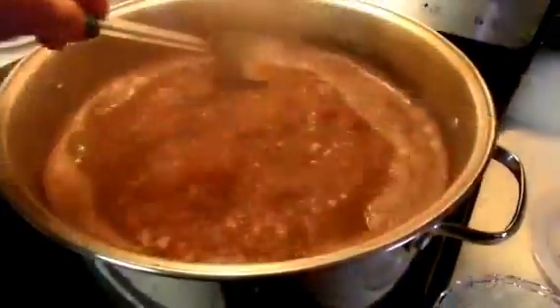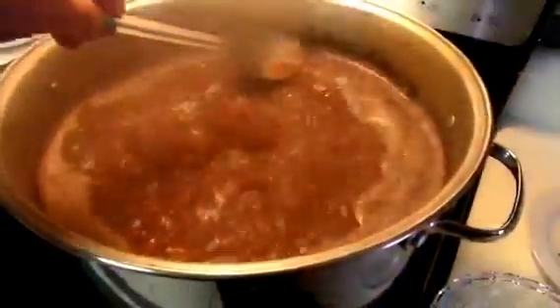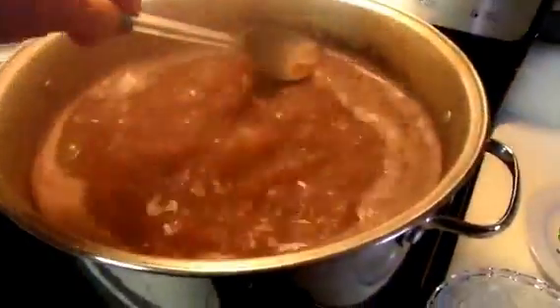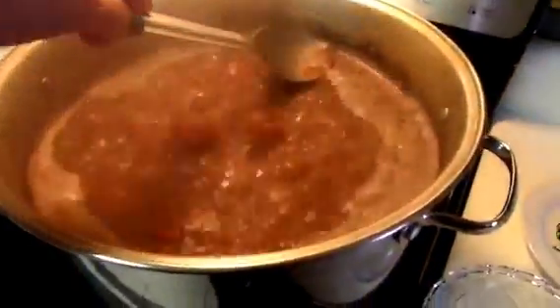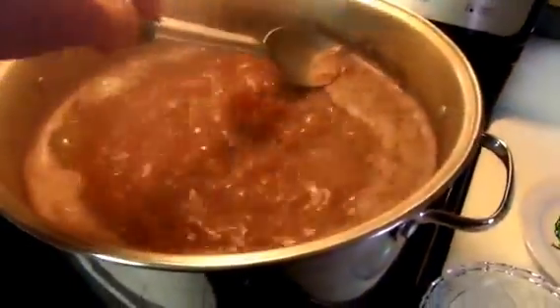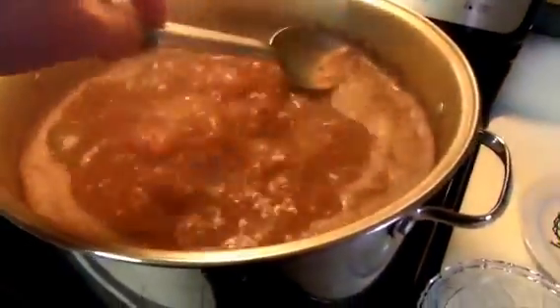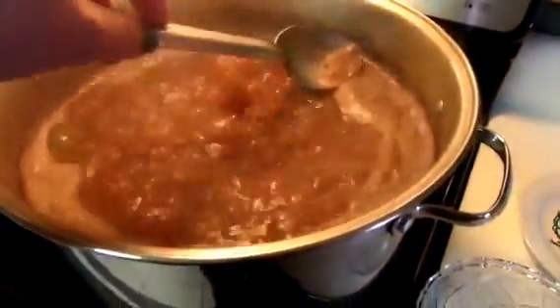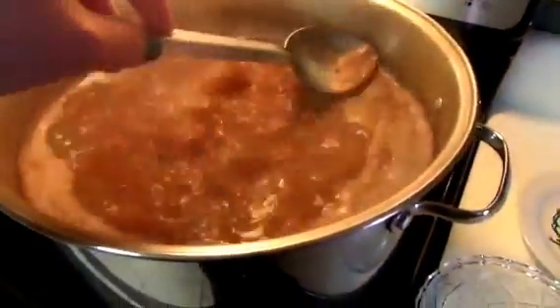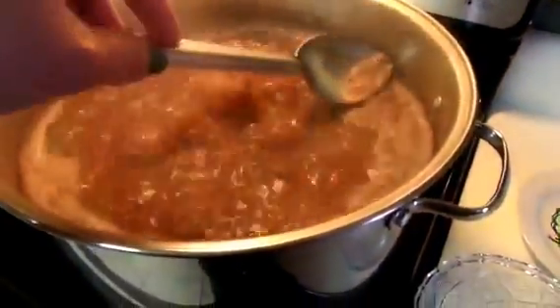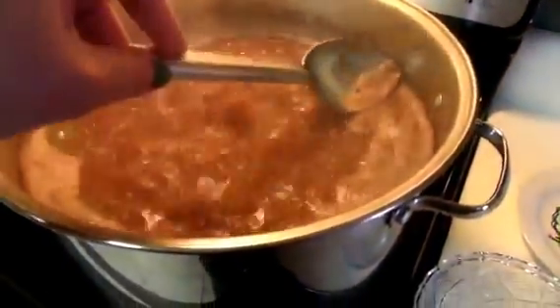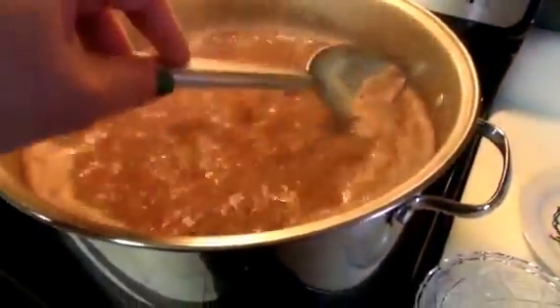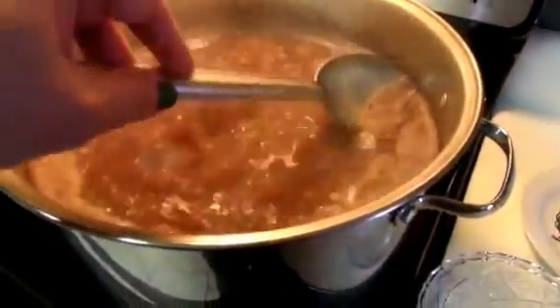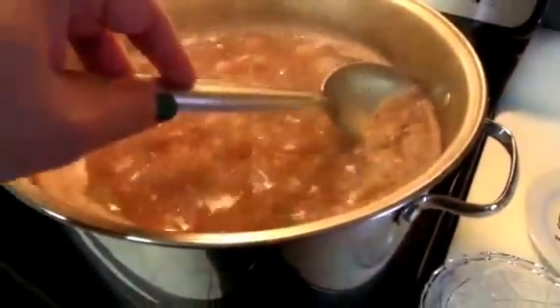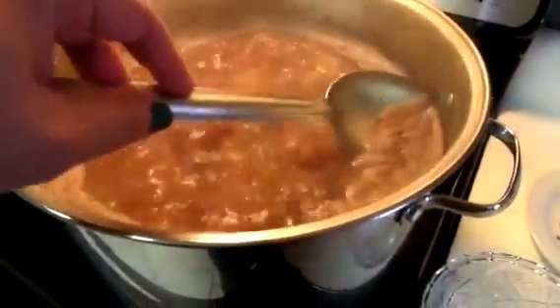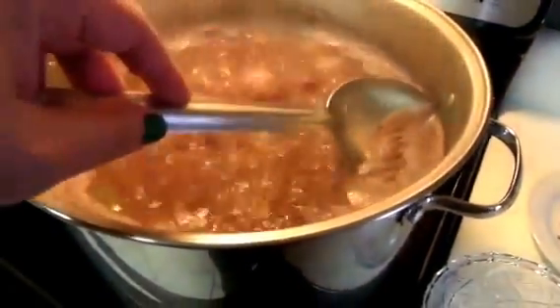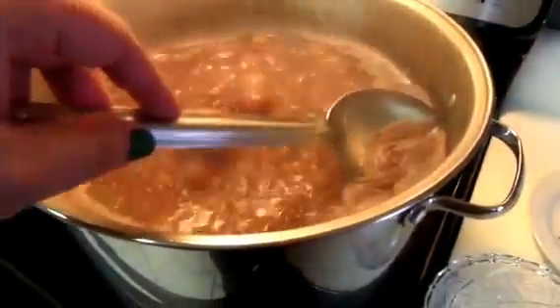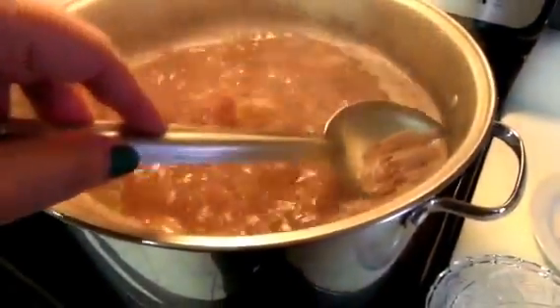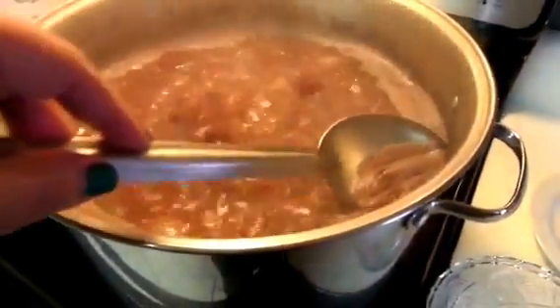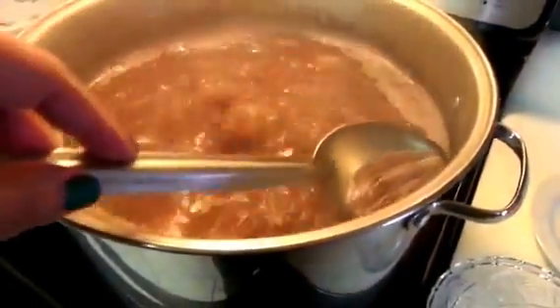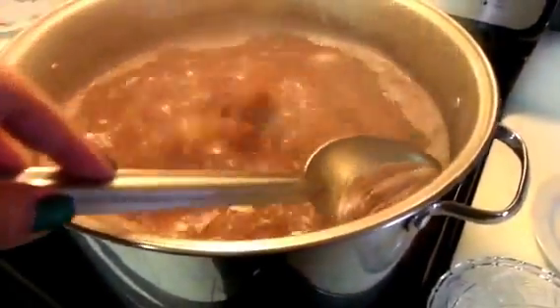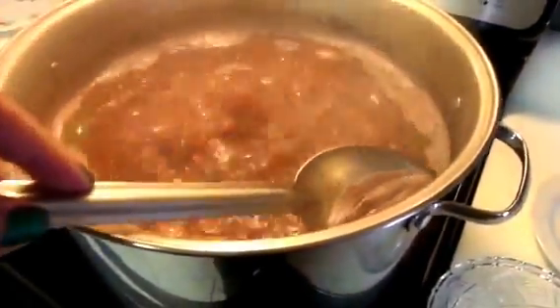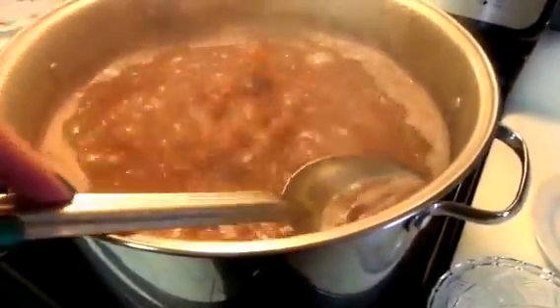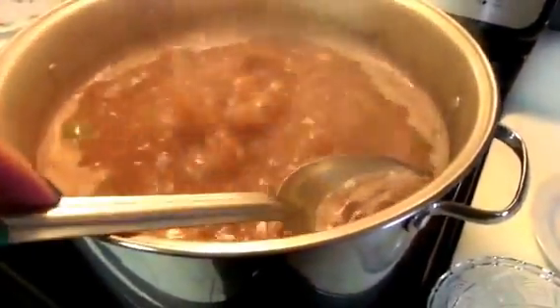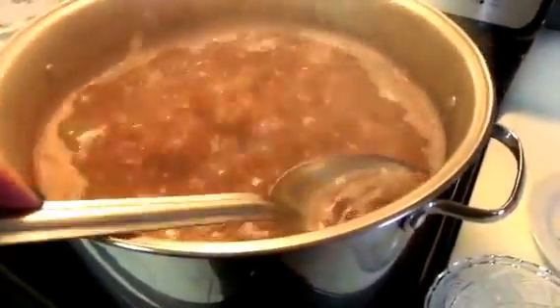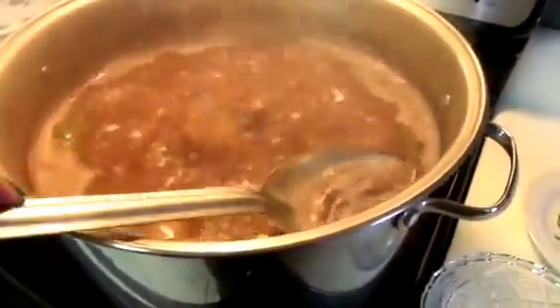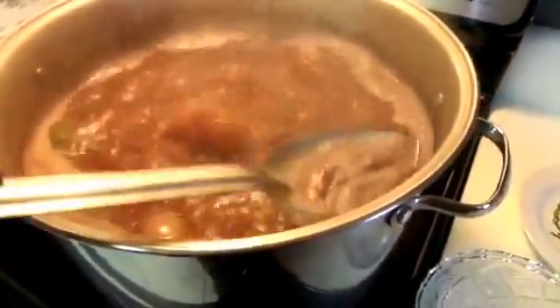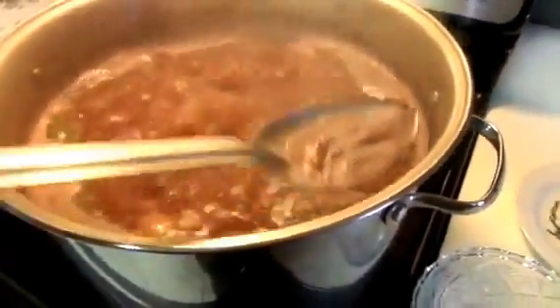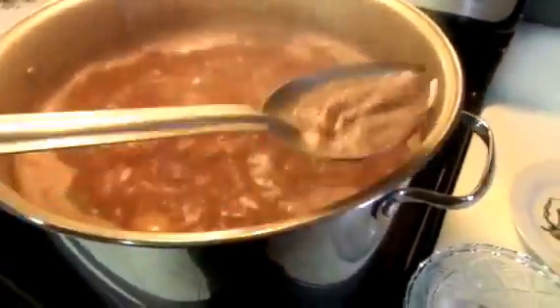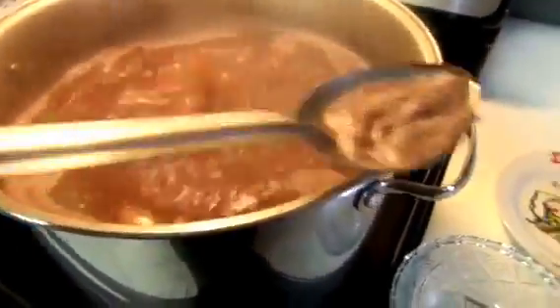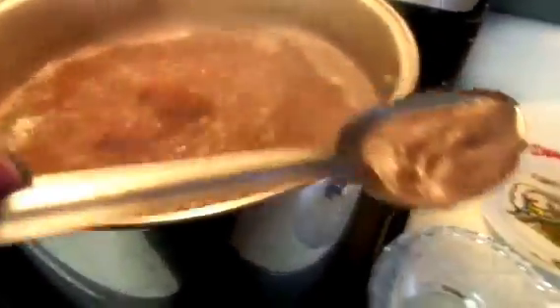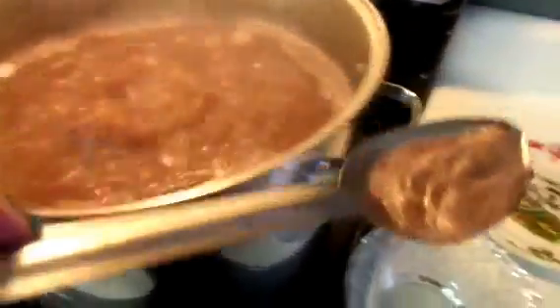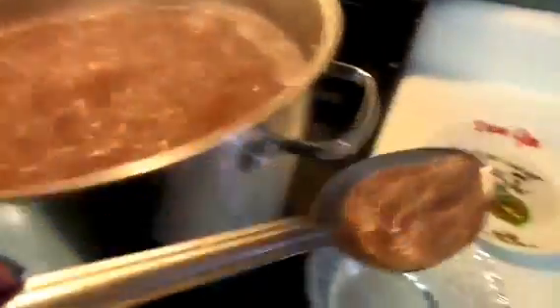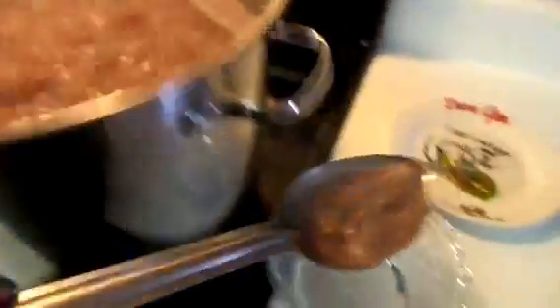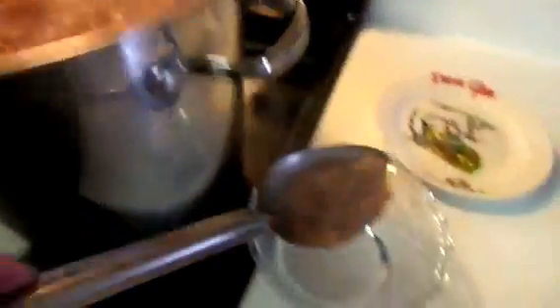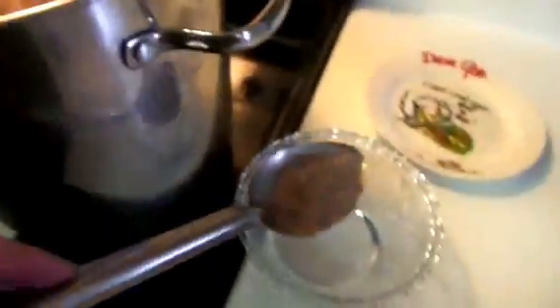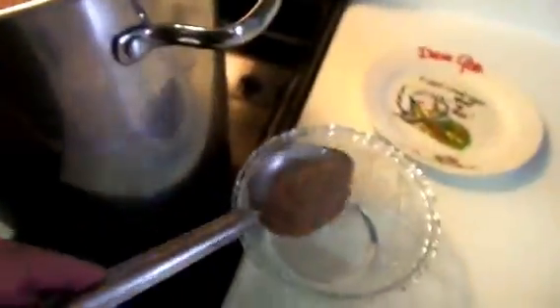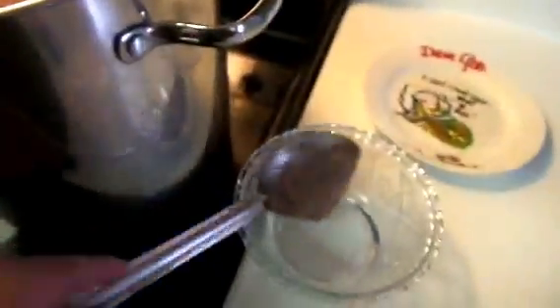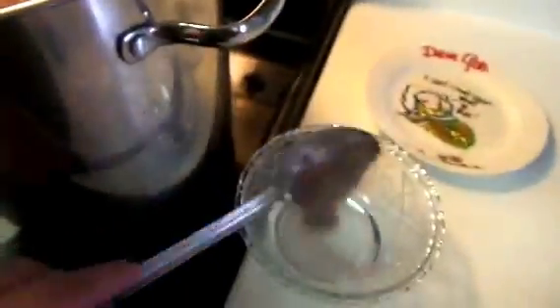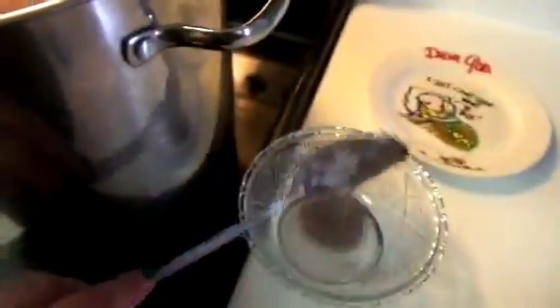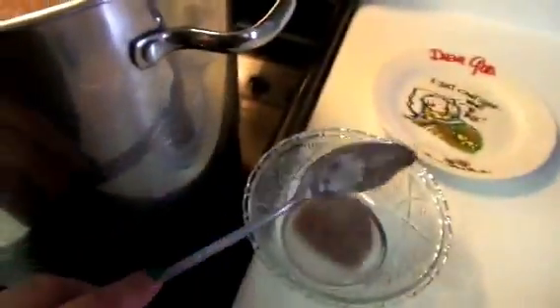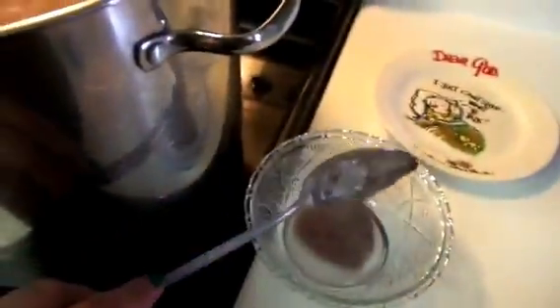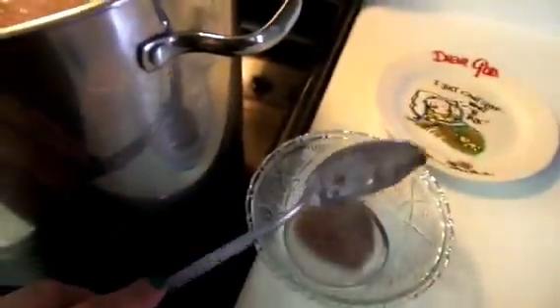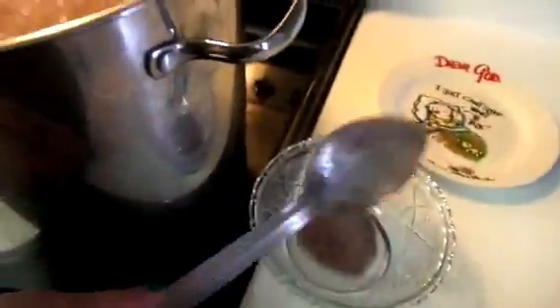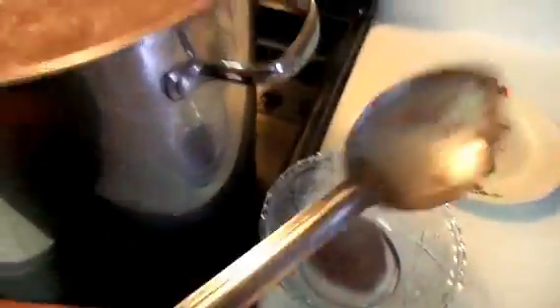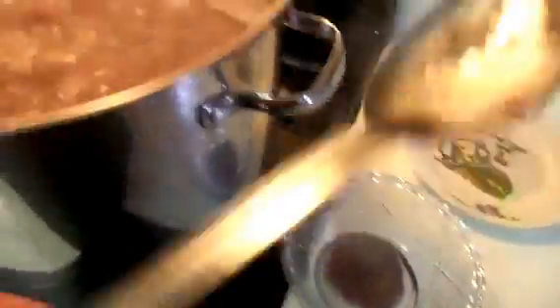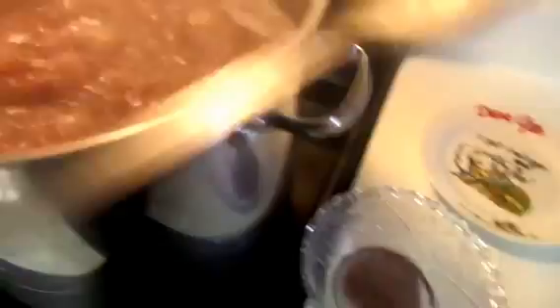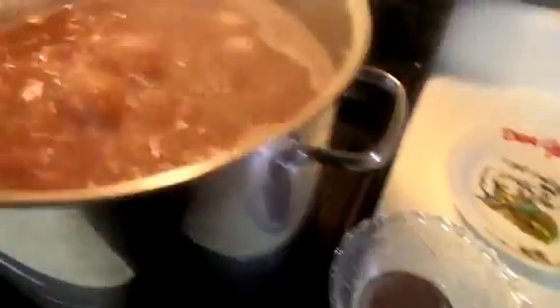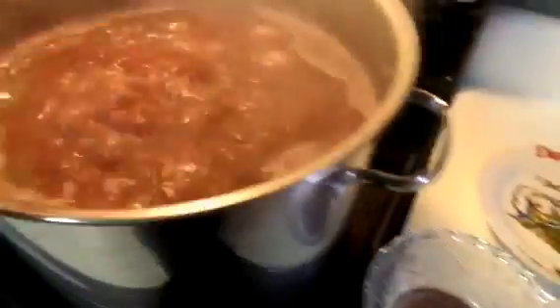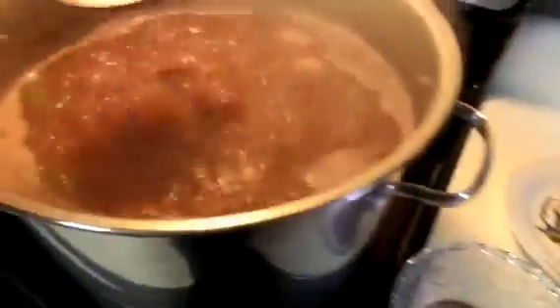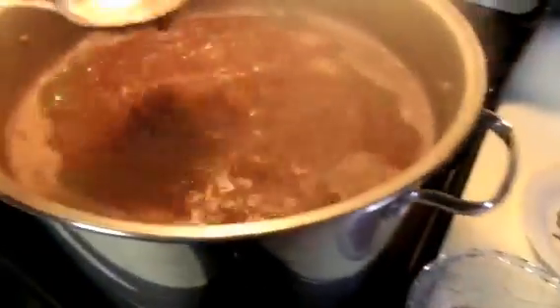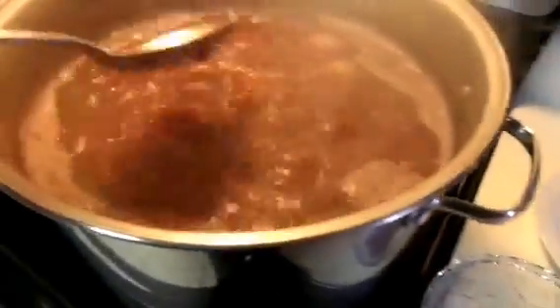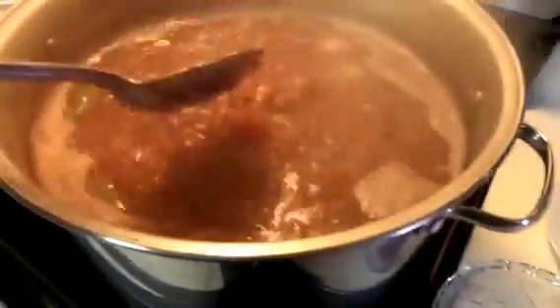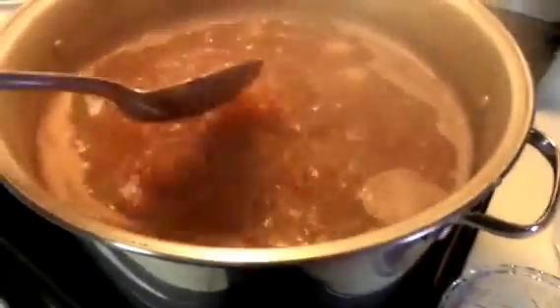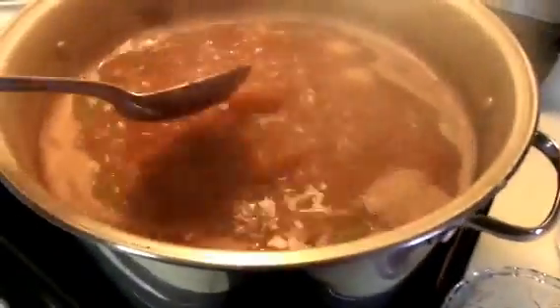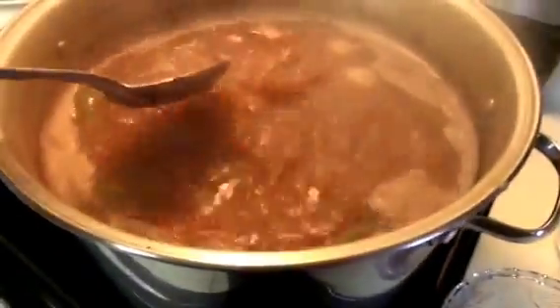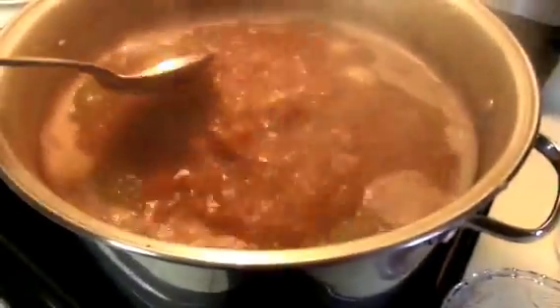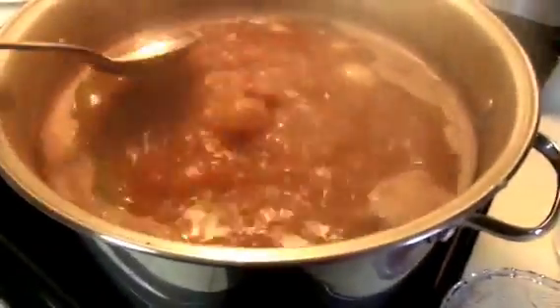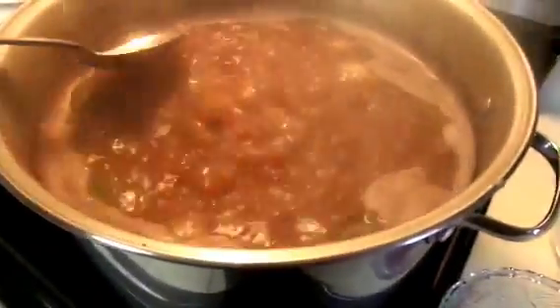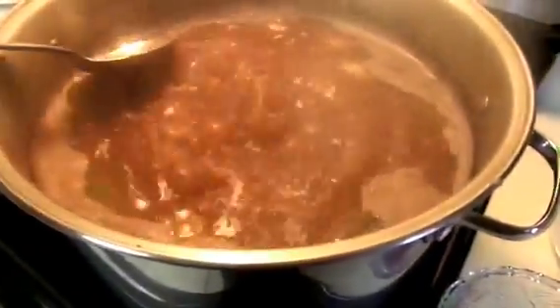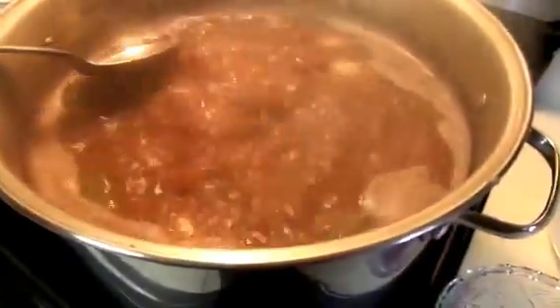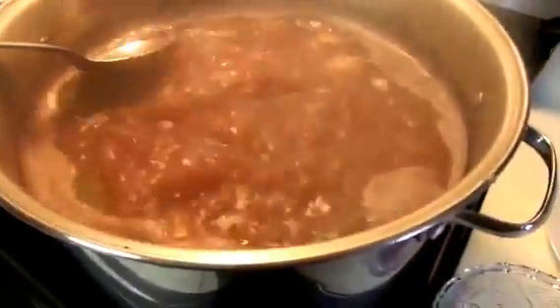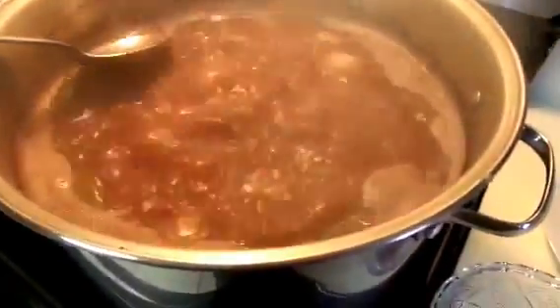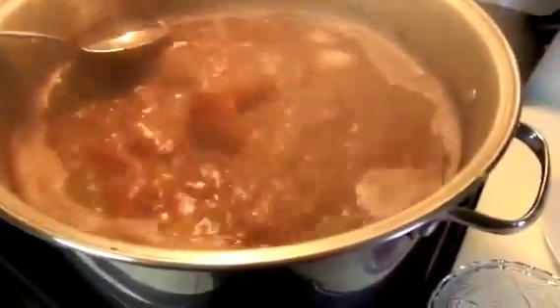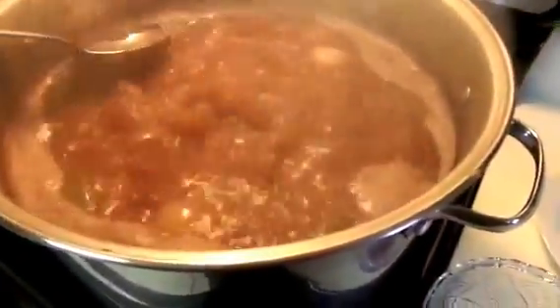When the soup starts to boil, I like to take off the foam from the top. I do this especially when I'm making this kind of soup with meat.